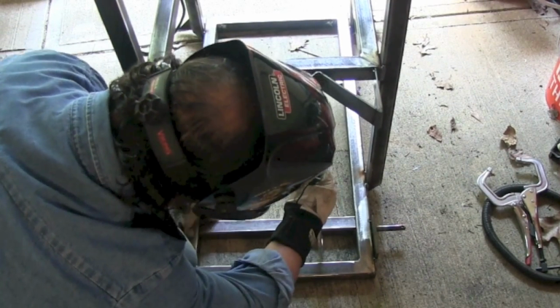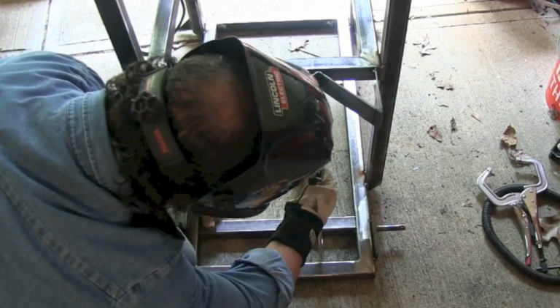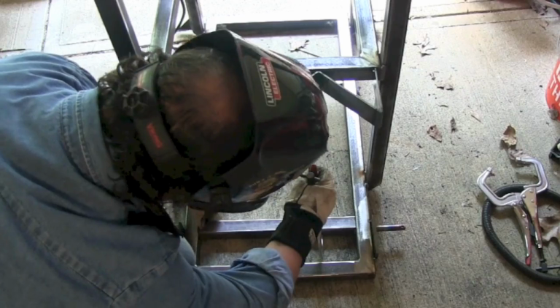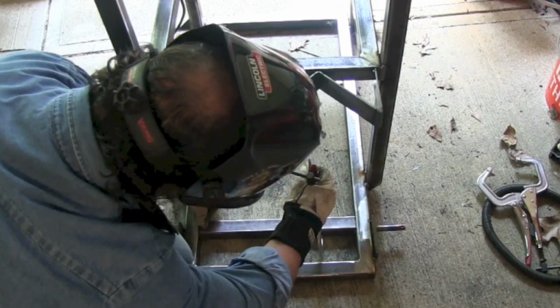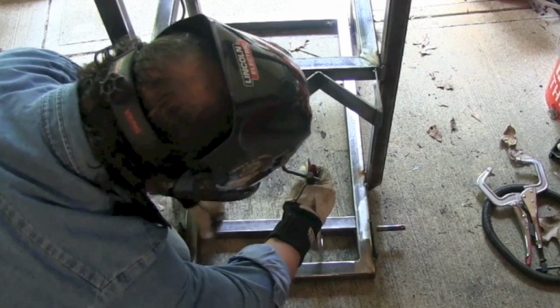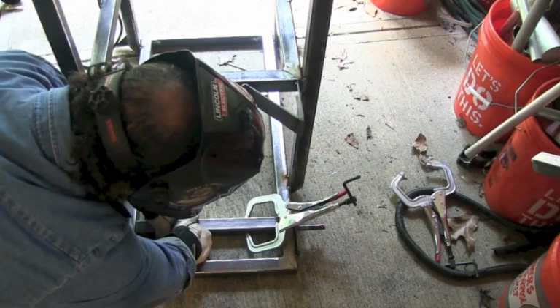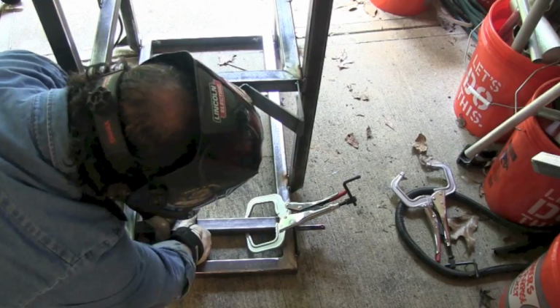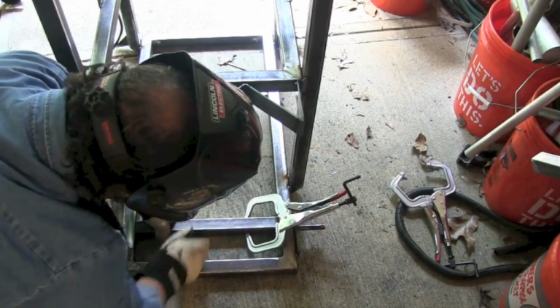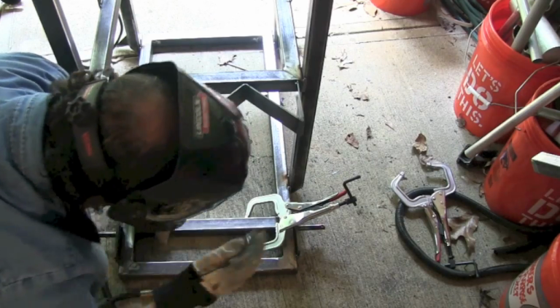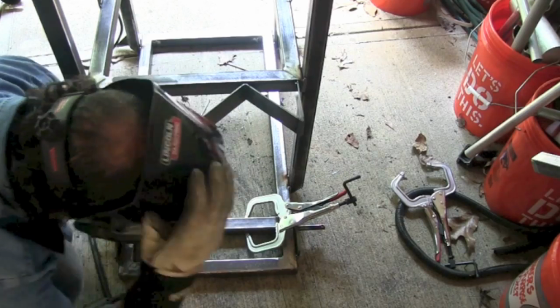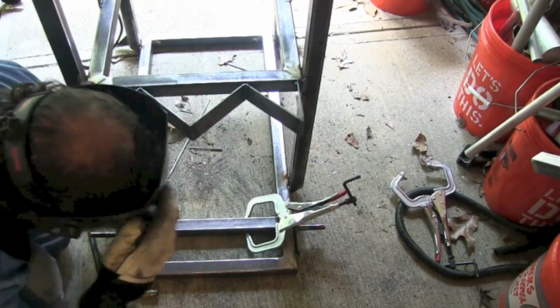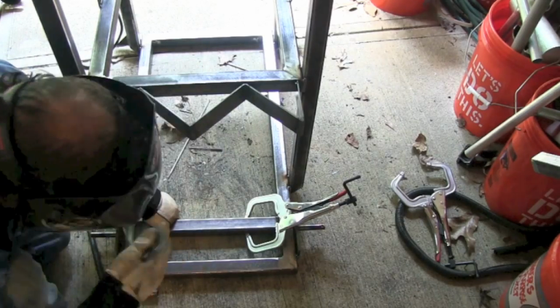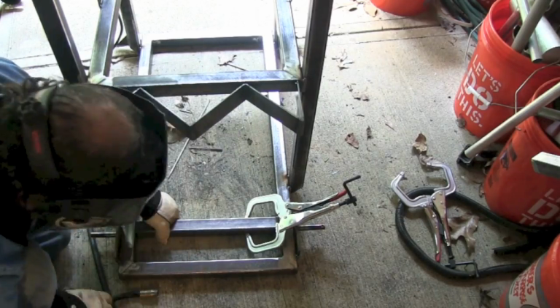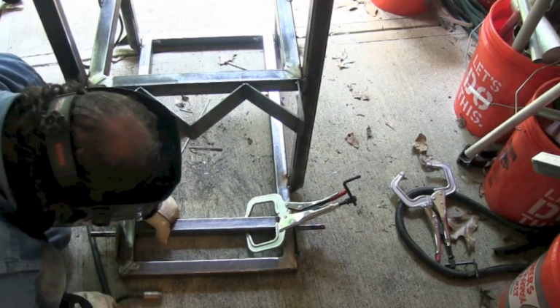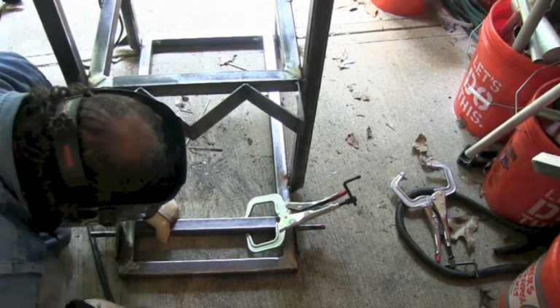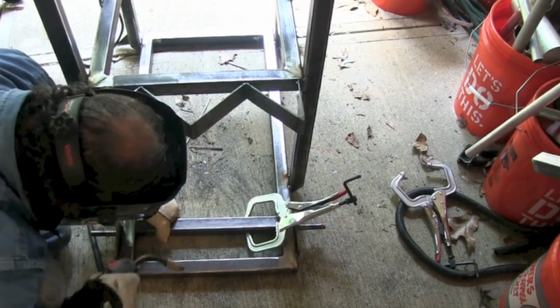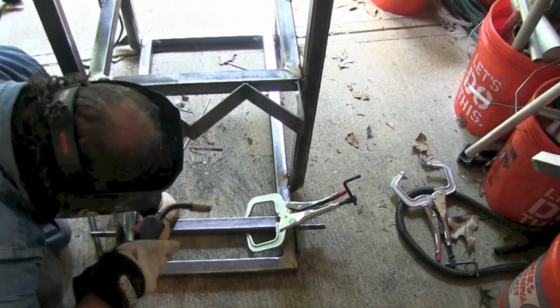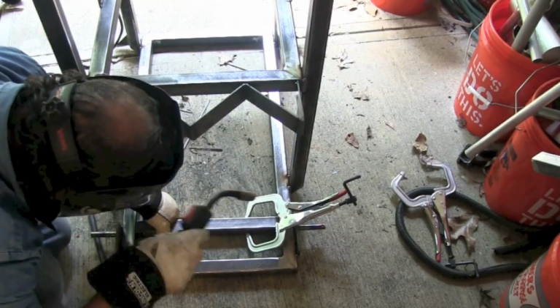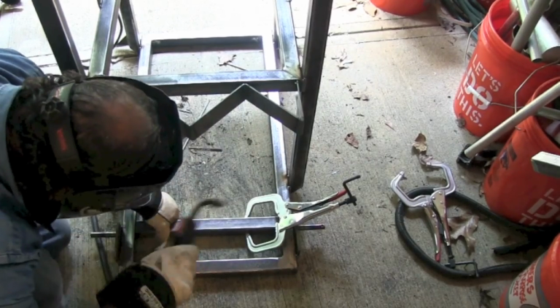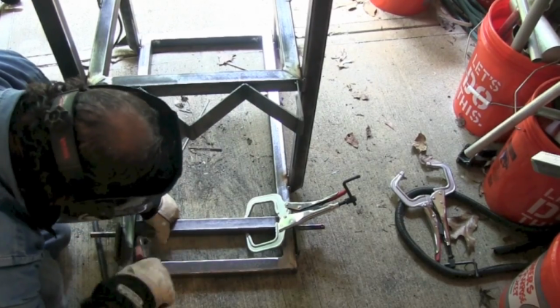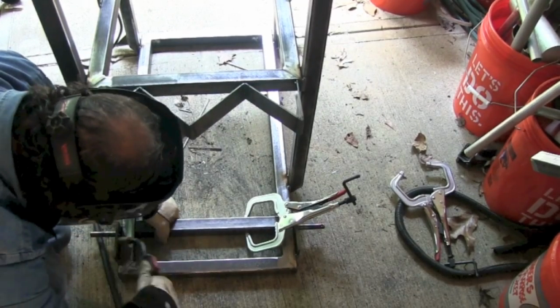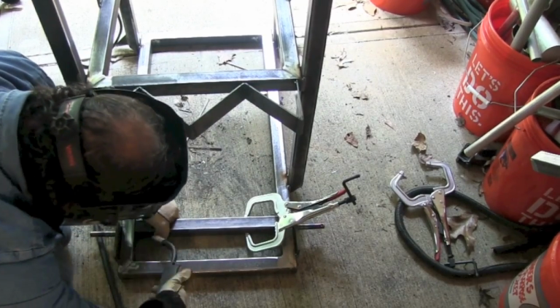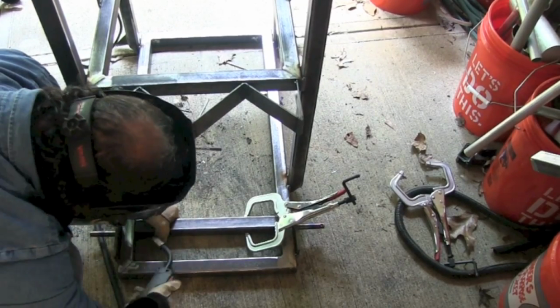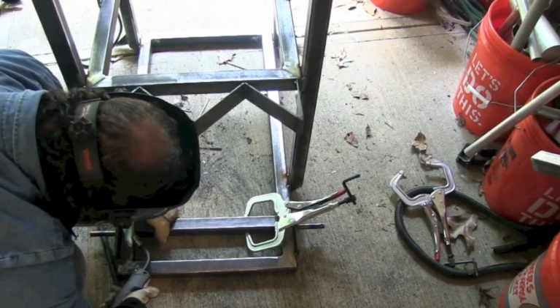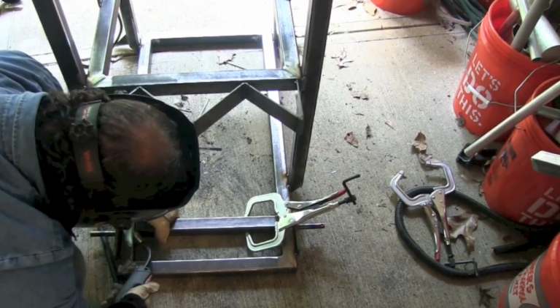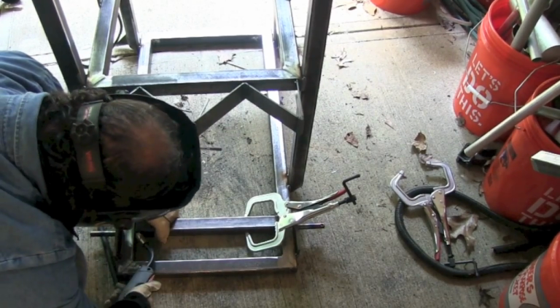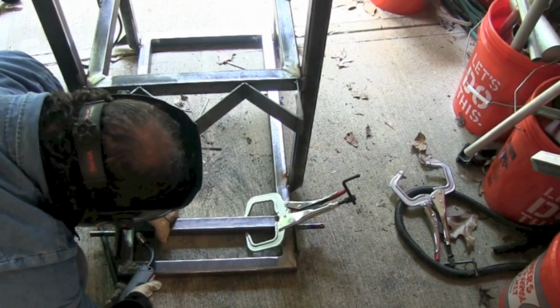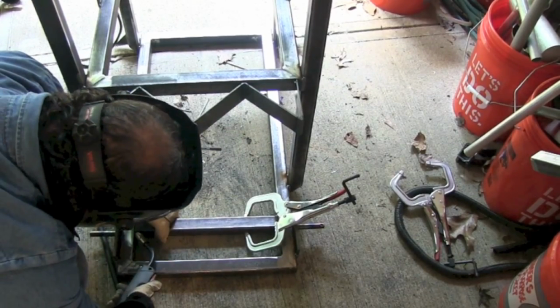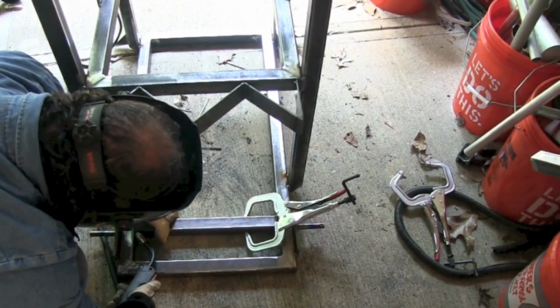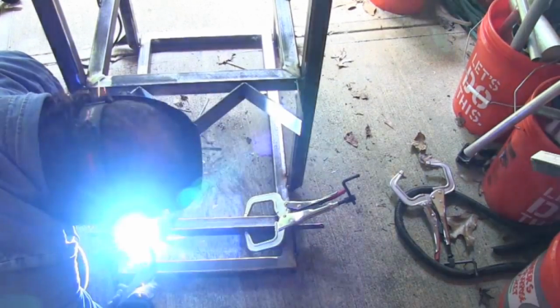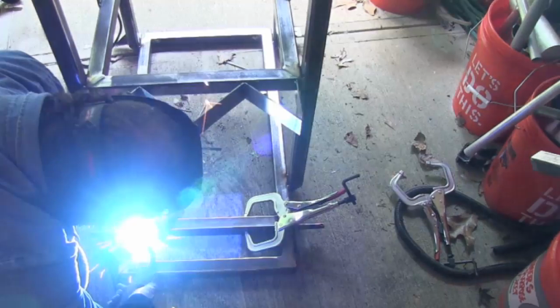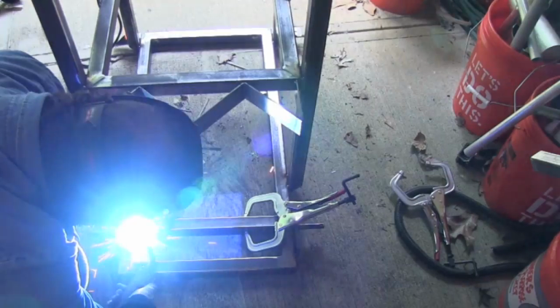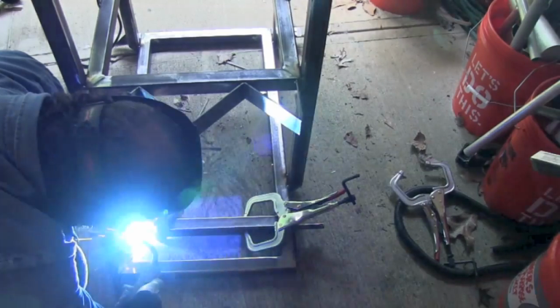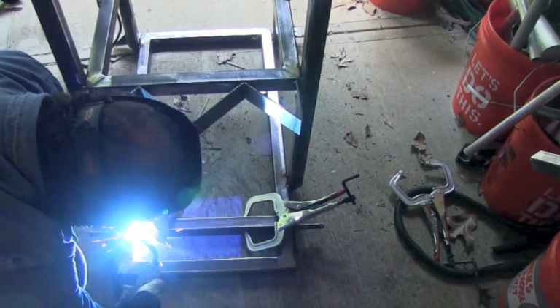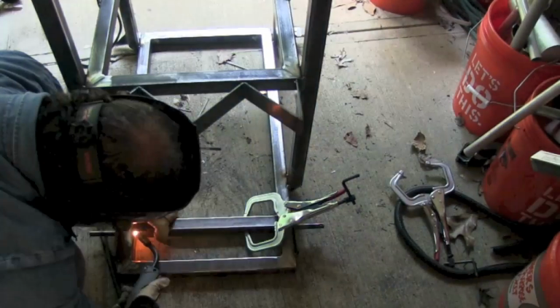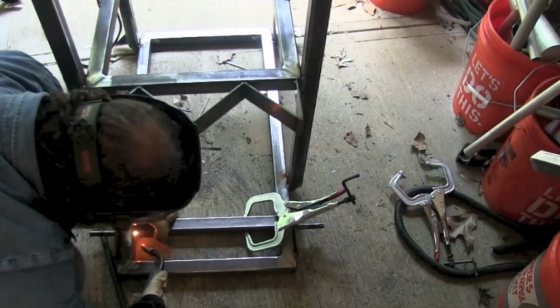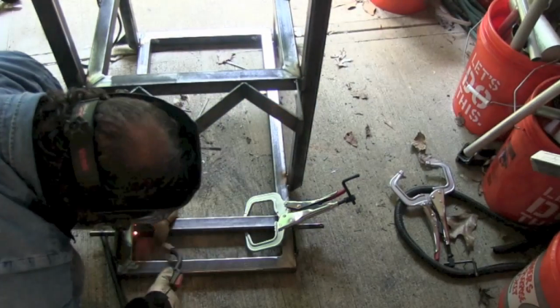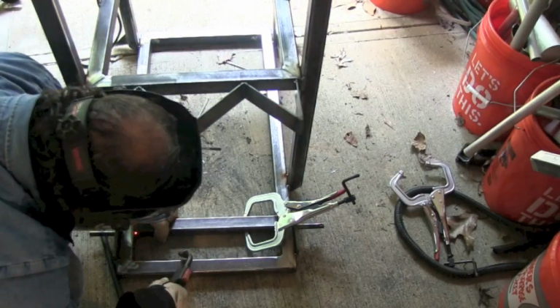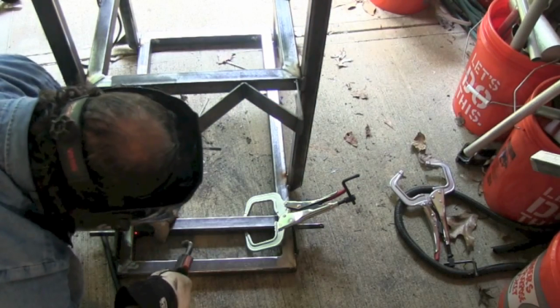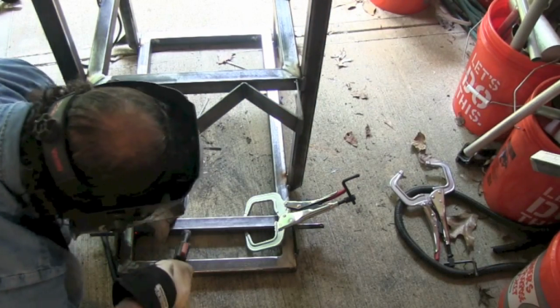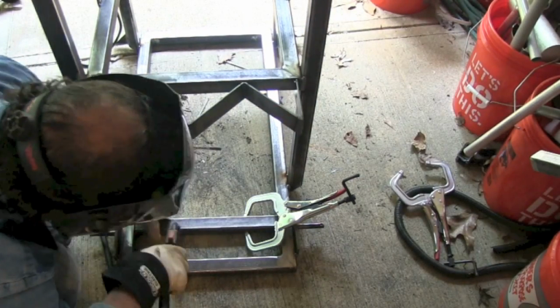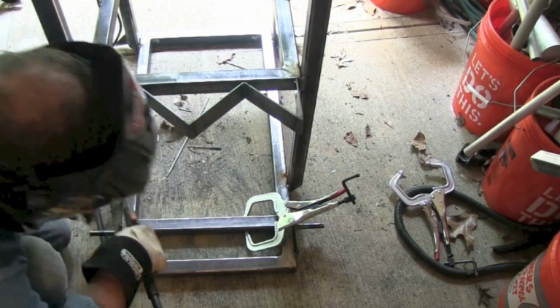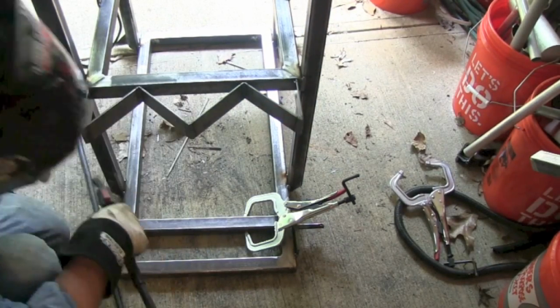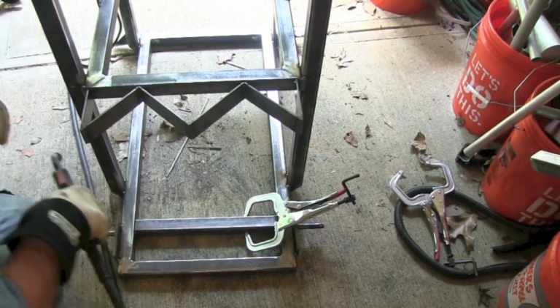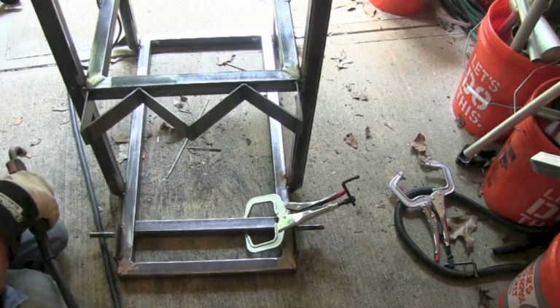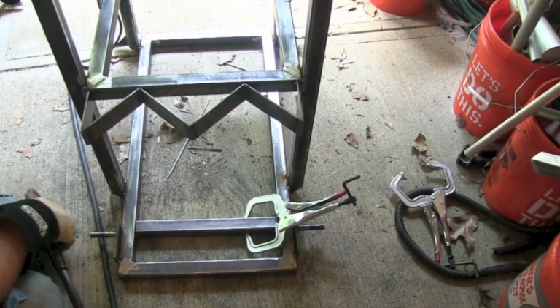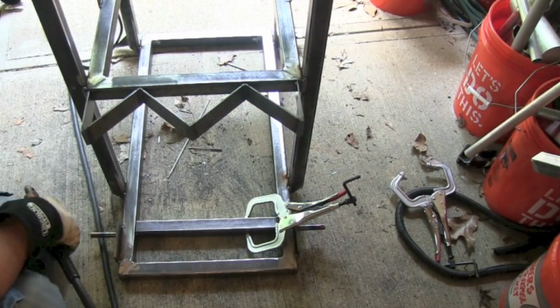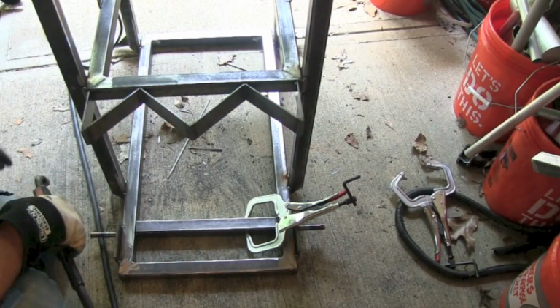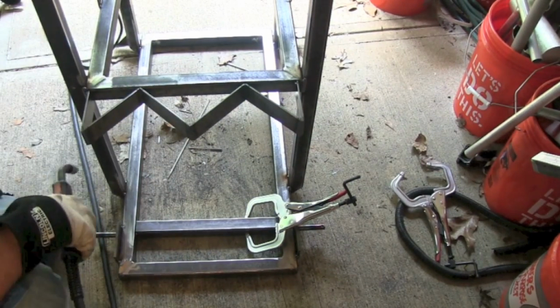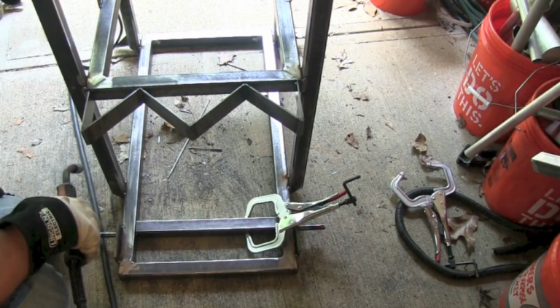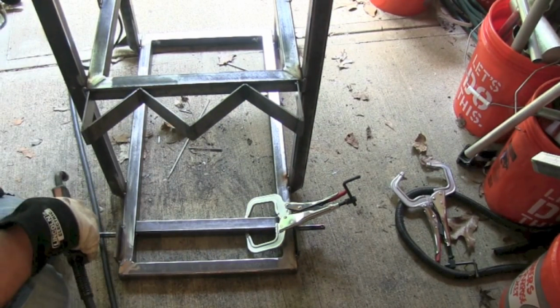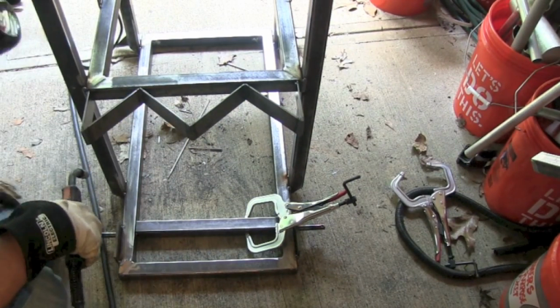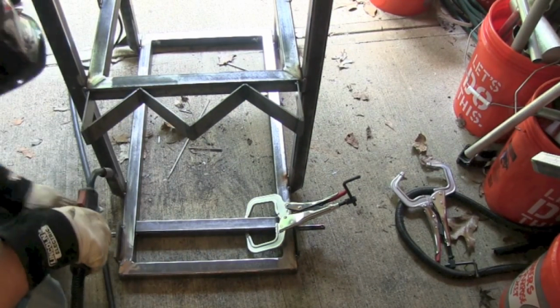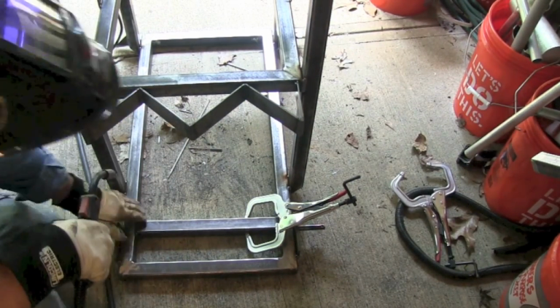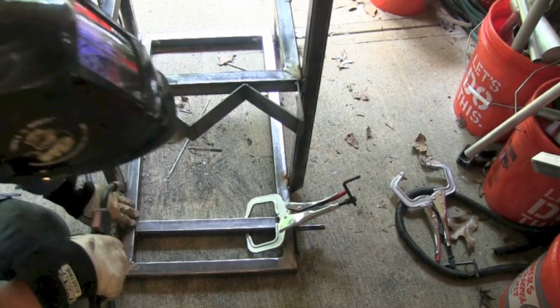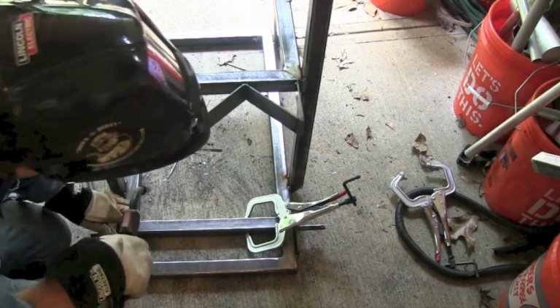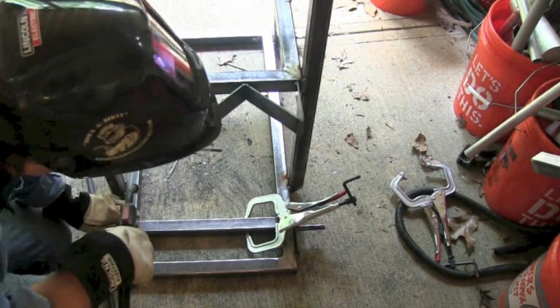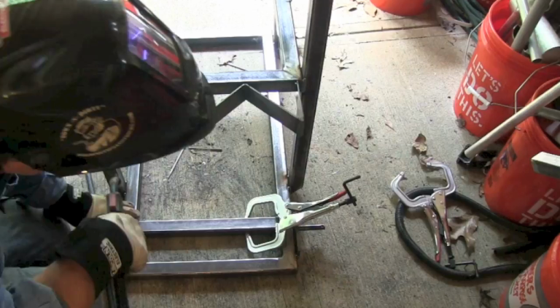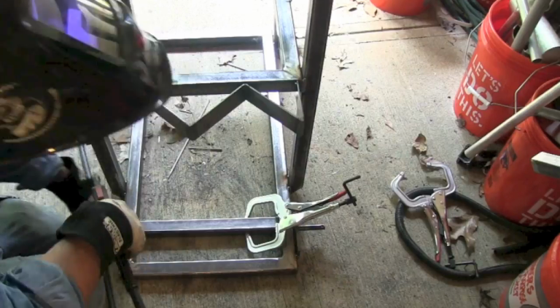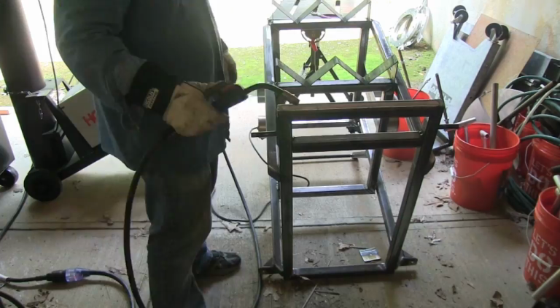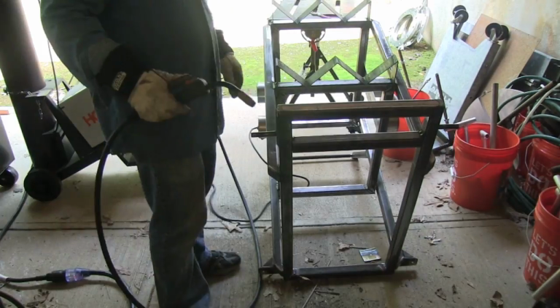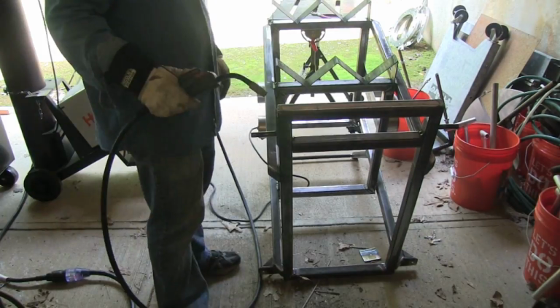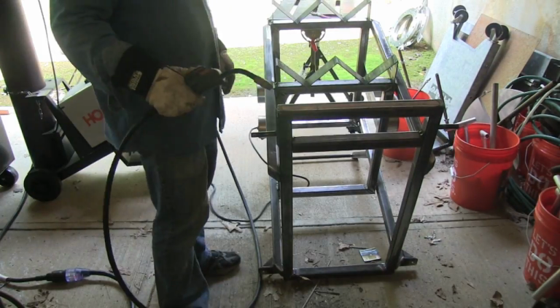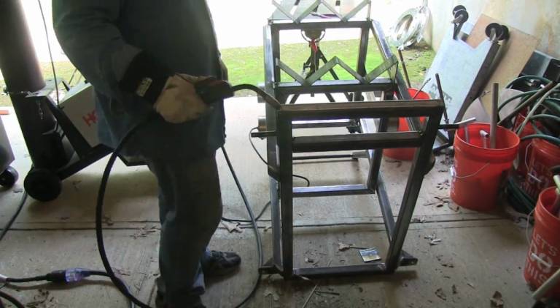We'll get that squared up and level with the rest of the tubing, get tacks on it, and weld it all up.